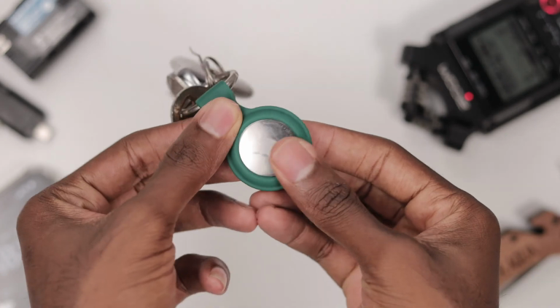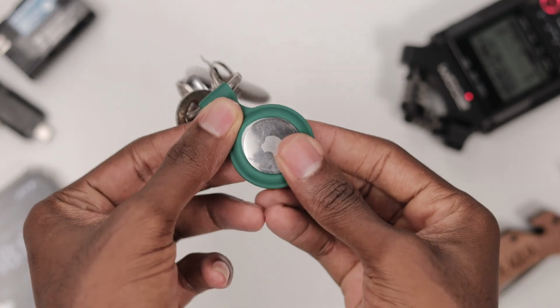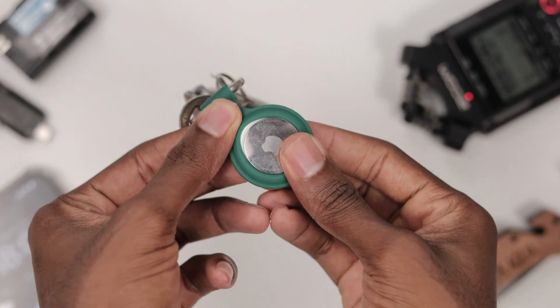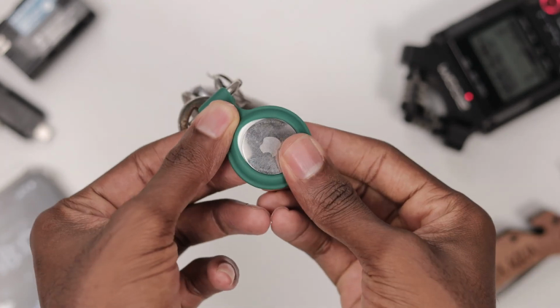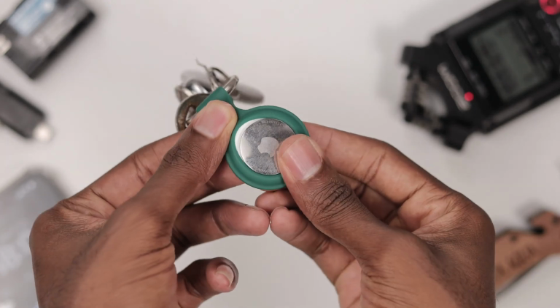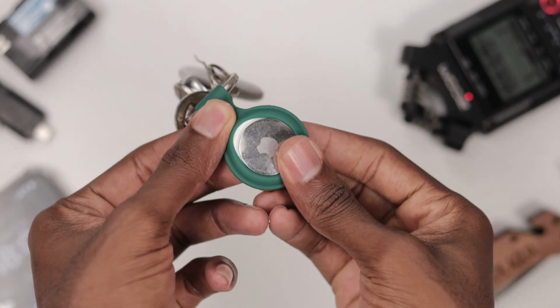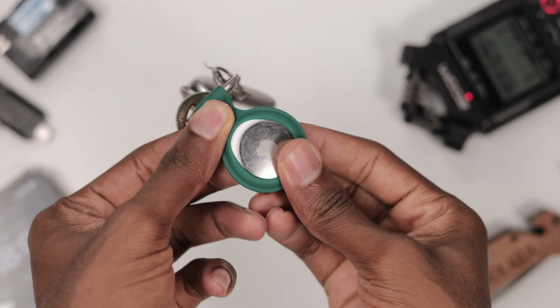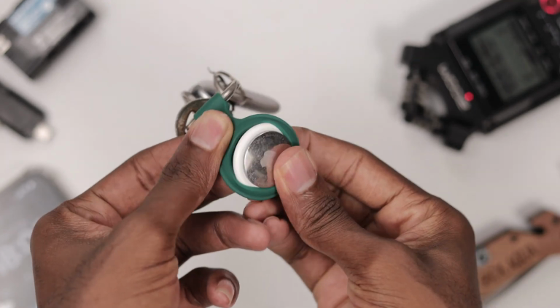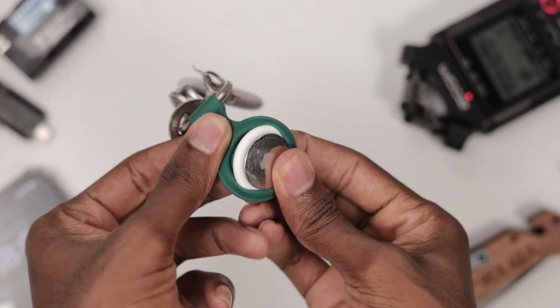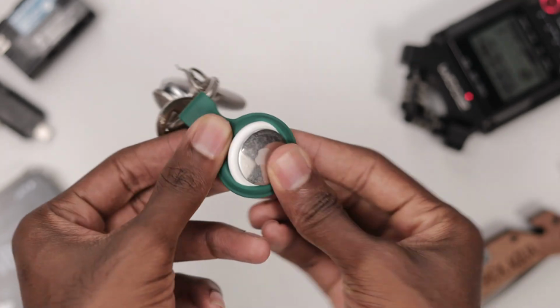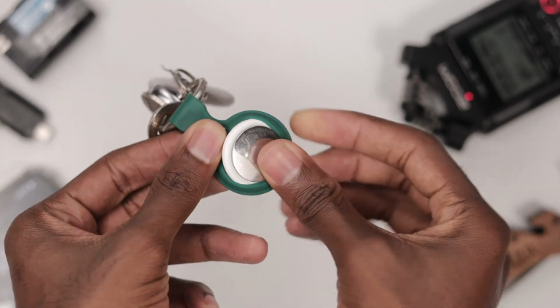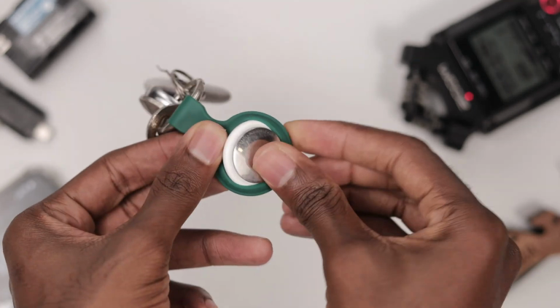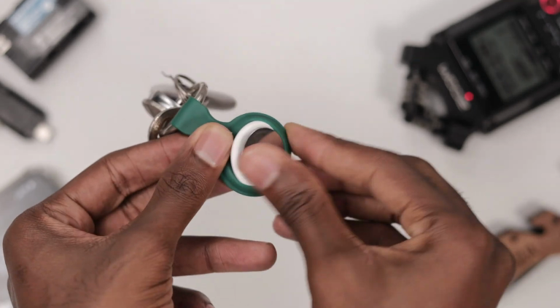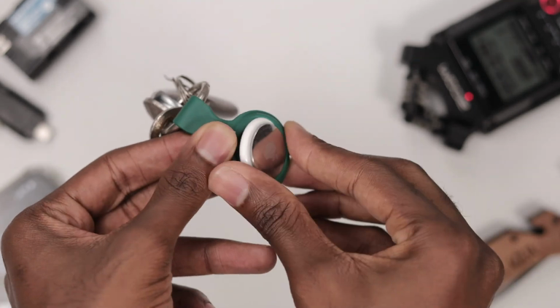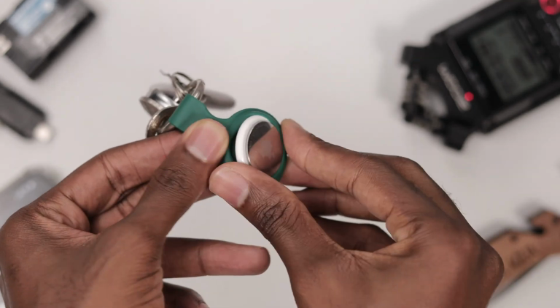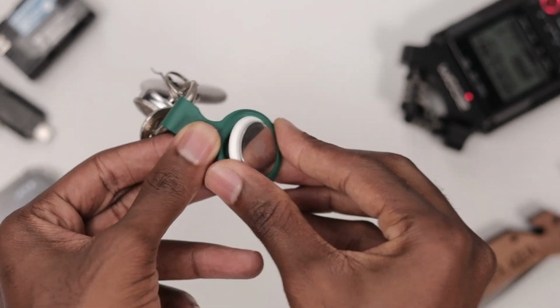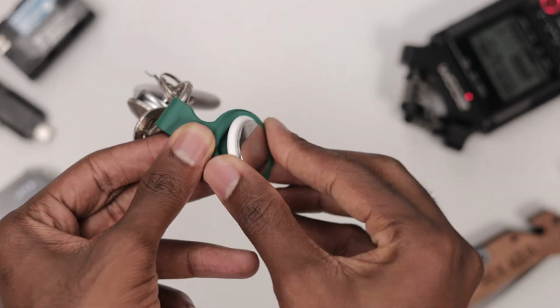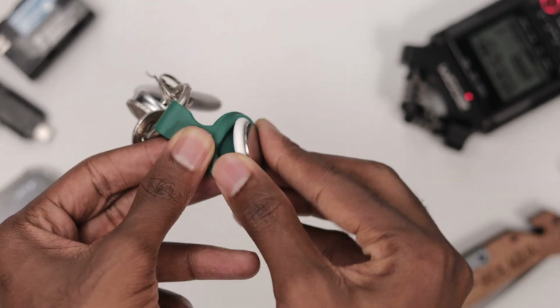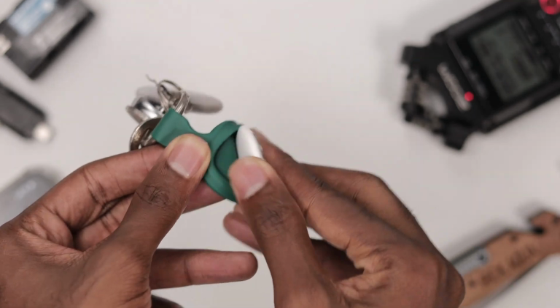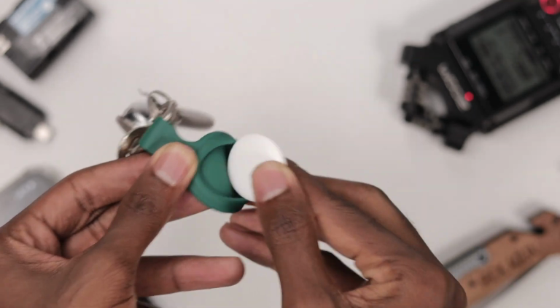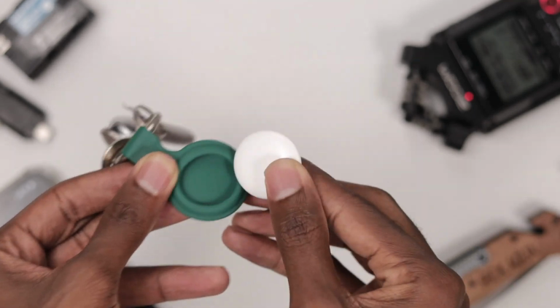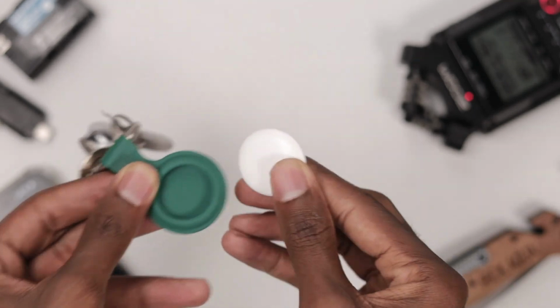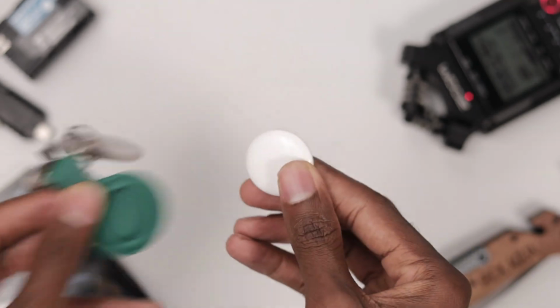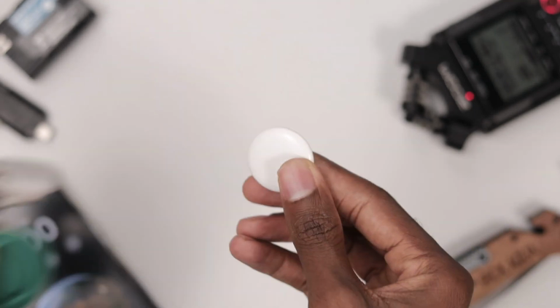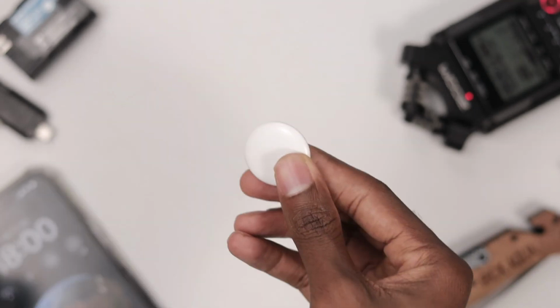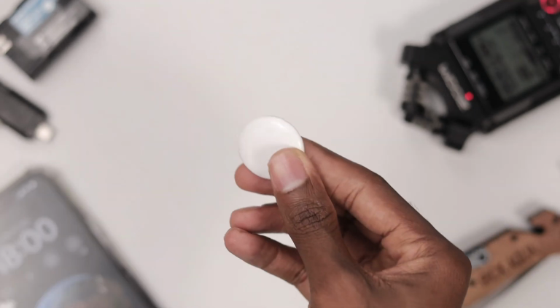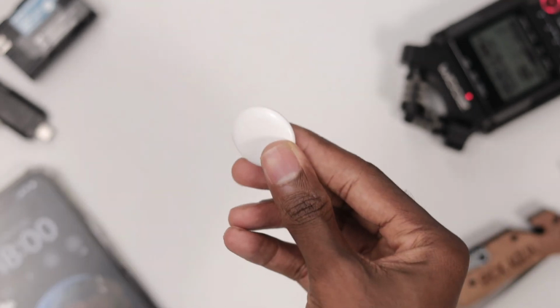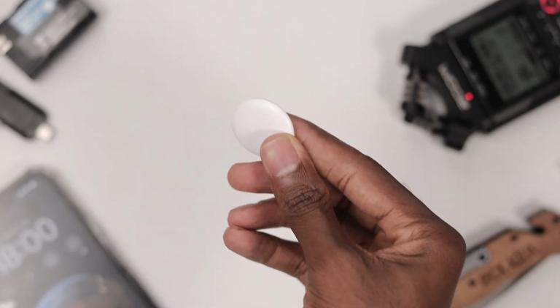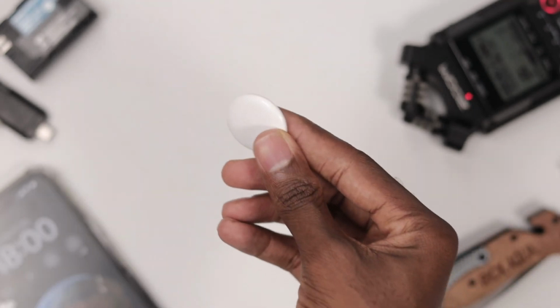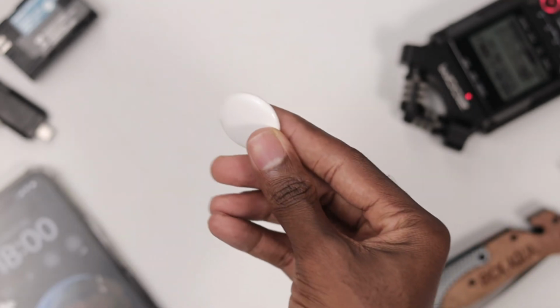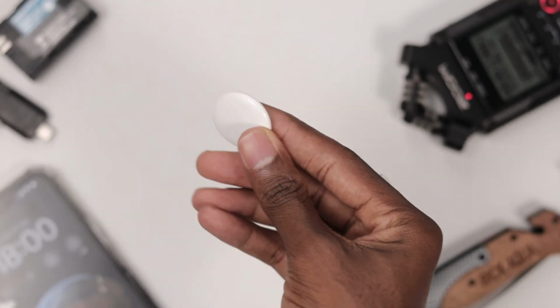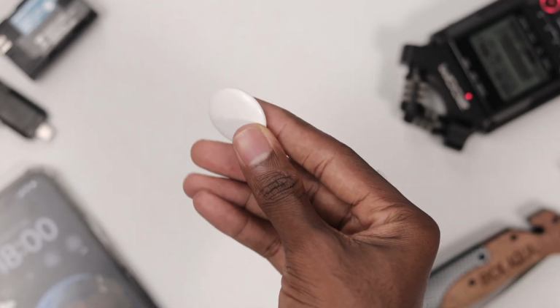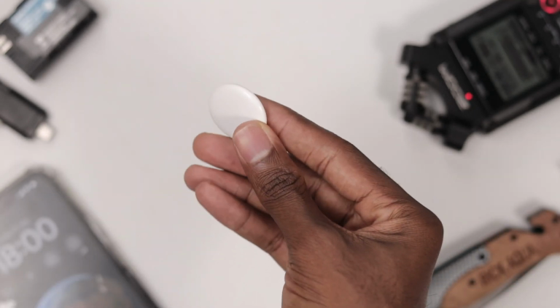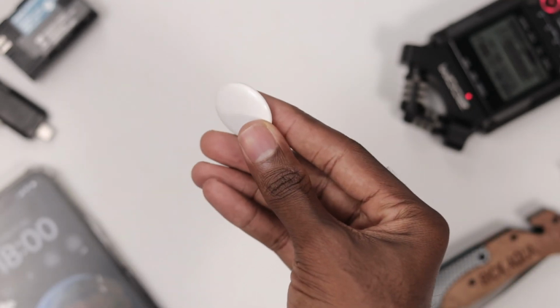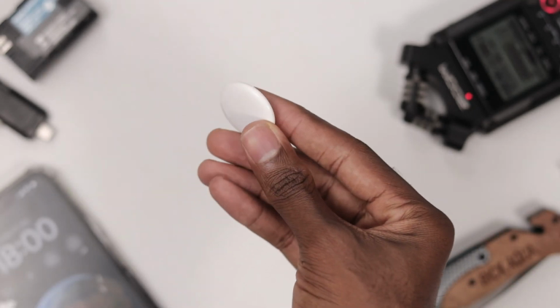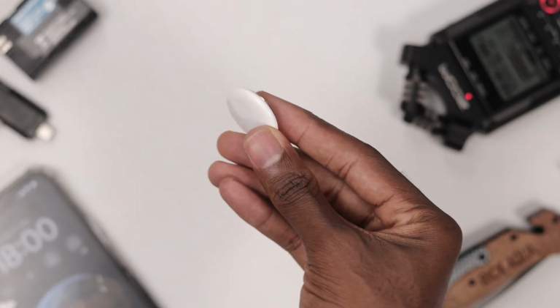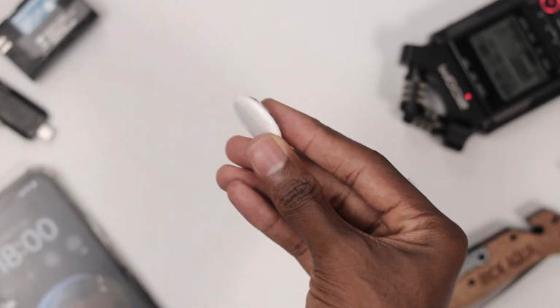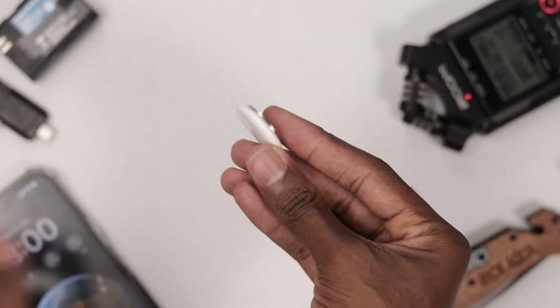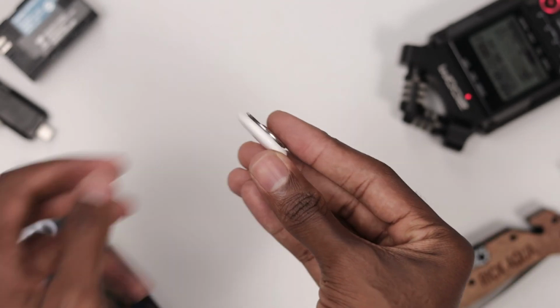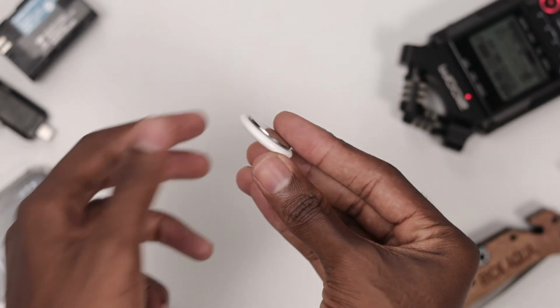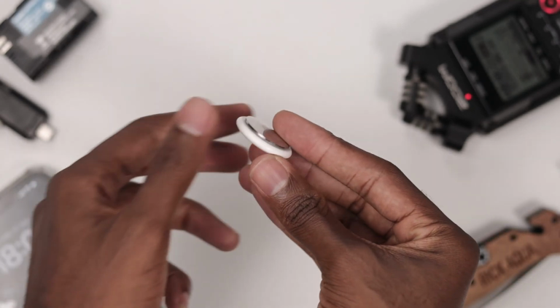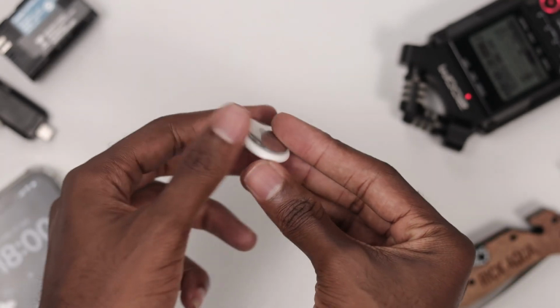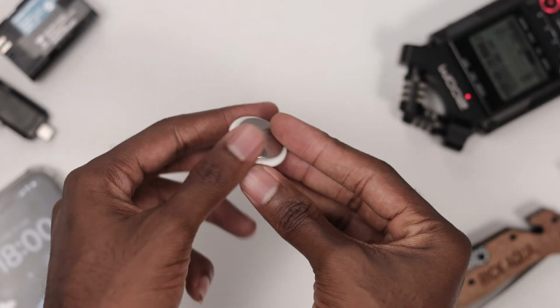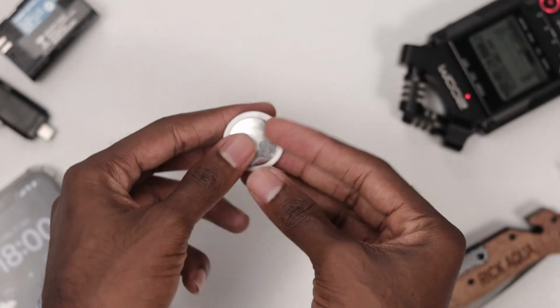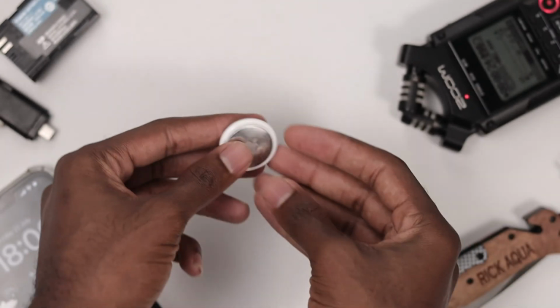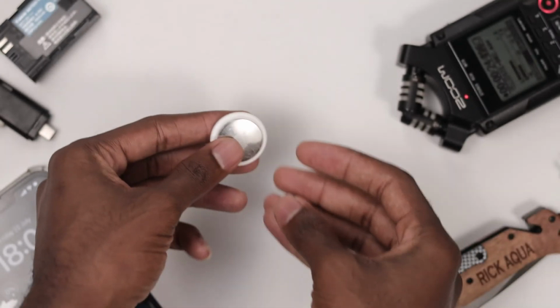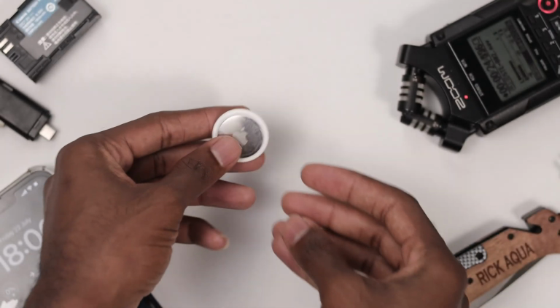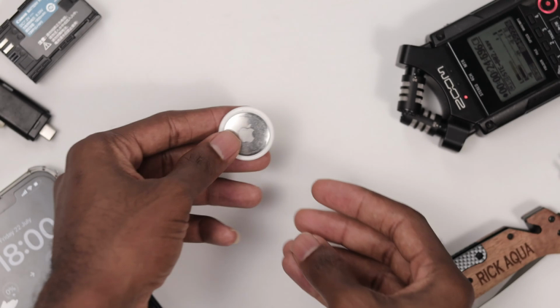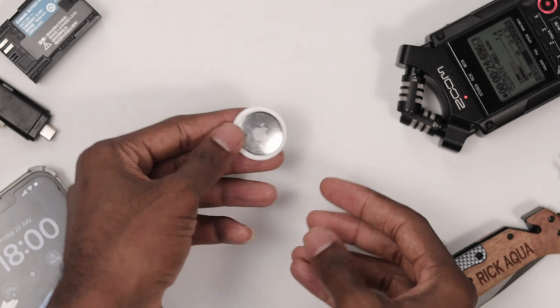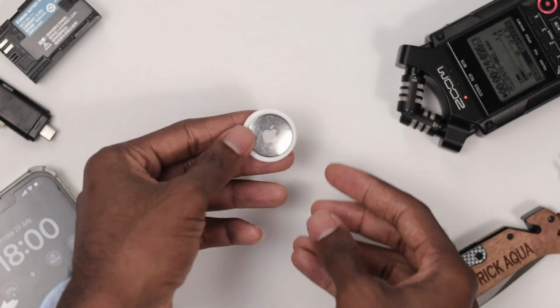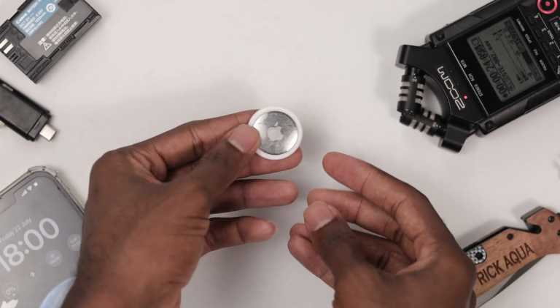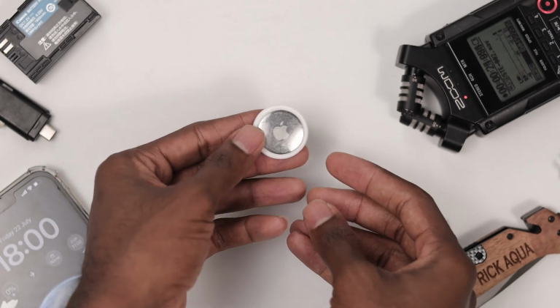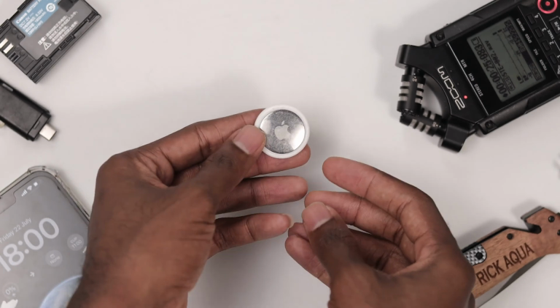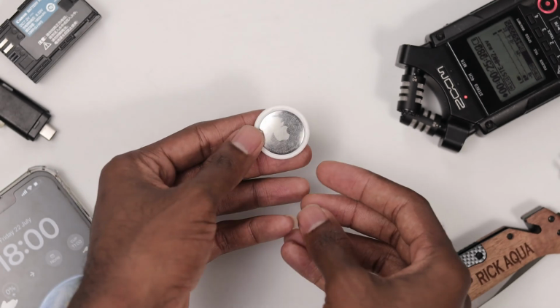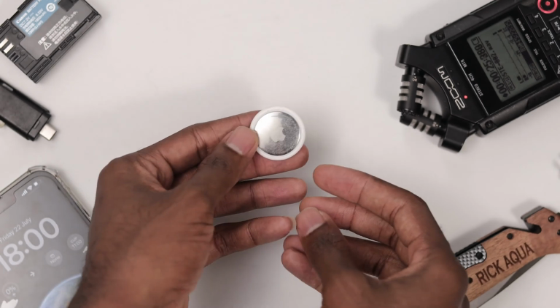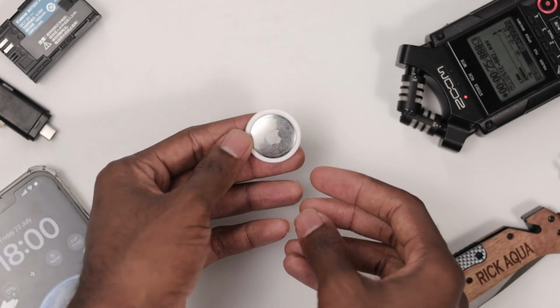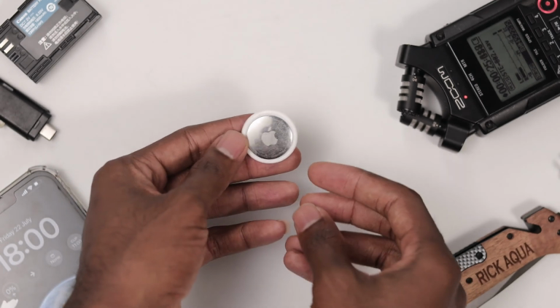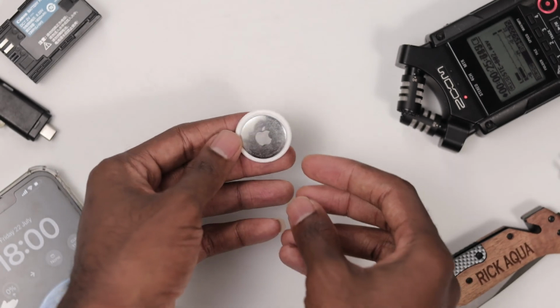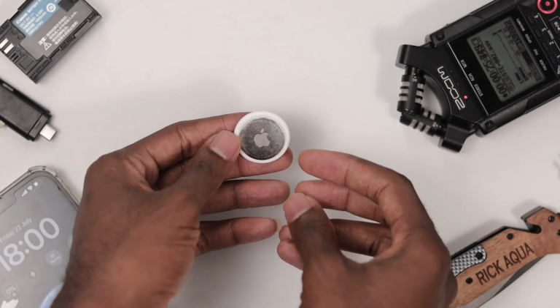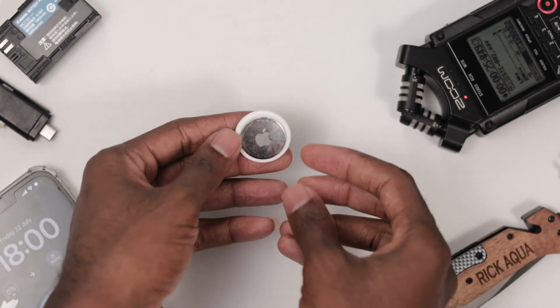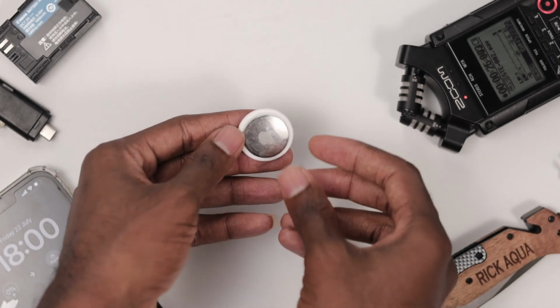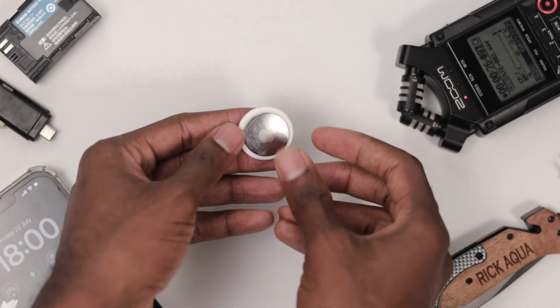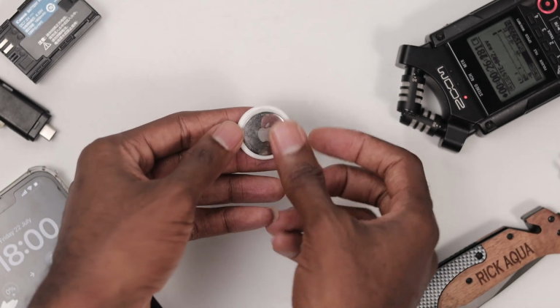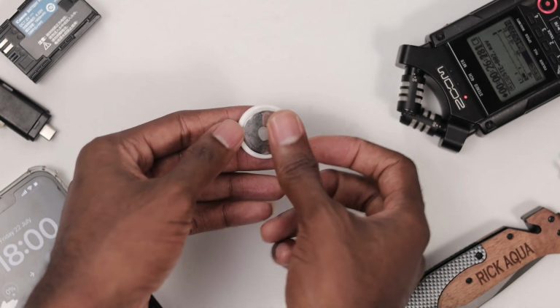Today I'm going to walk you through how to easily reset your Apple AirTags. First, we have to unlock the back plate by turning it to the left.